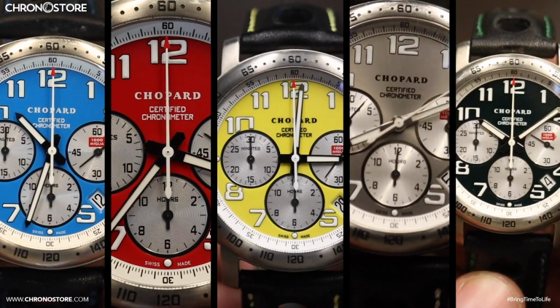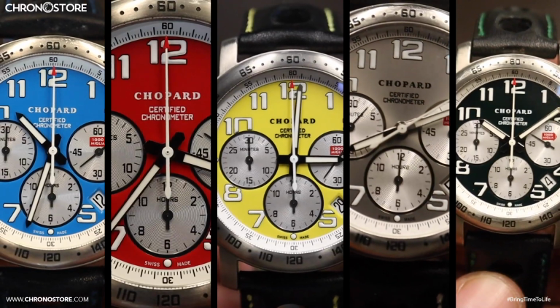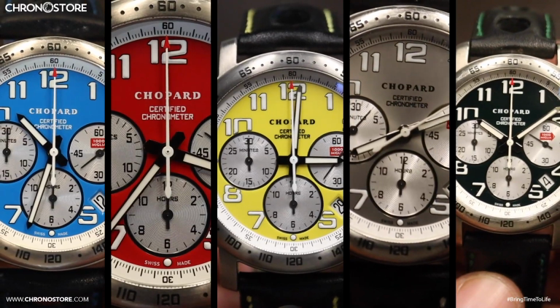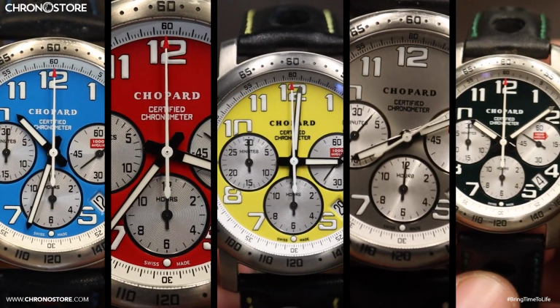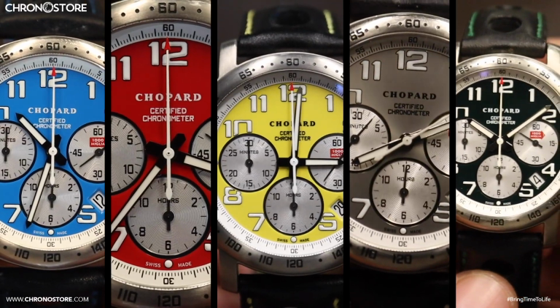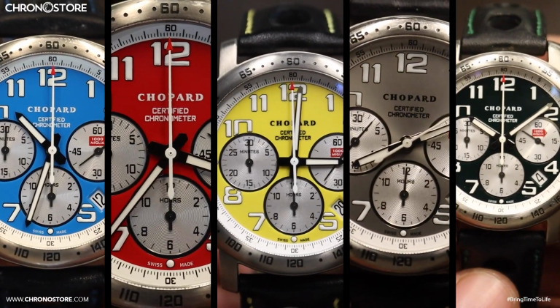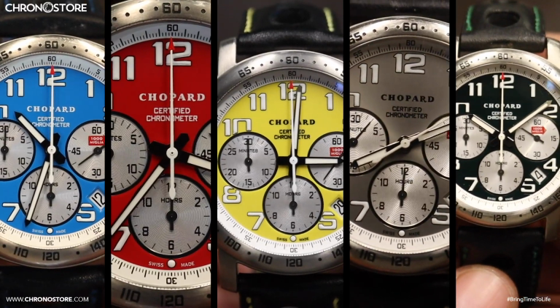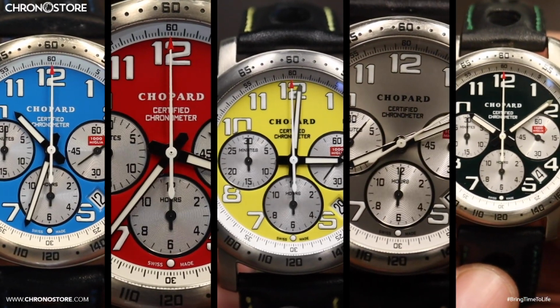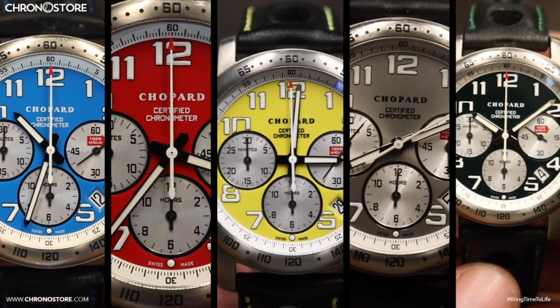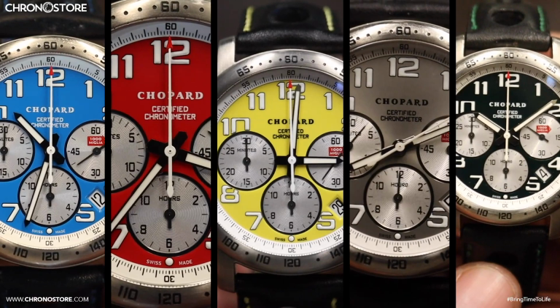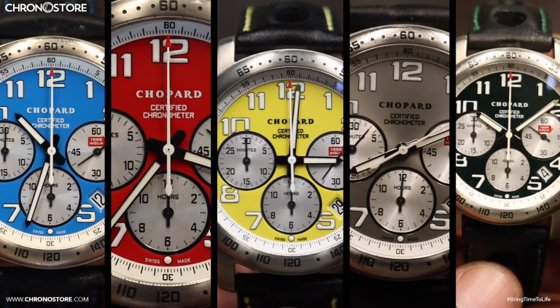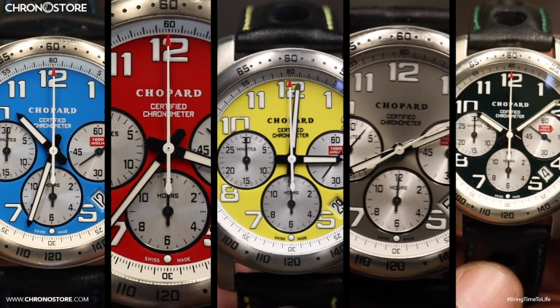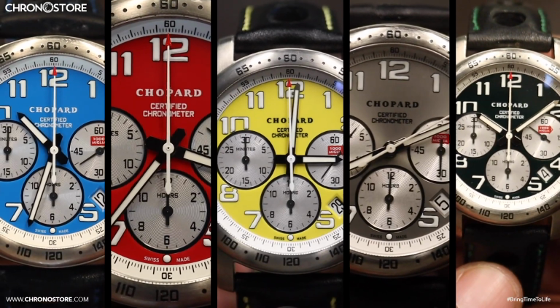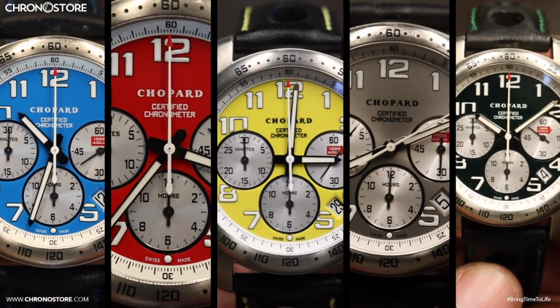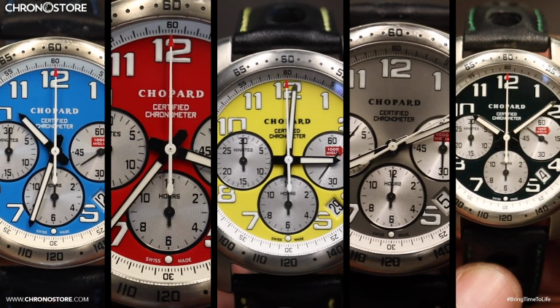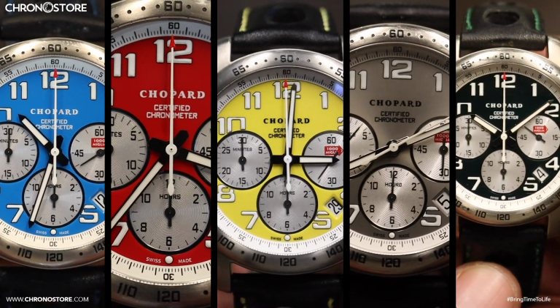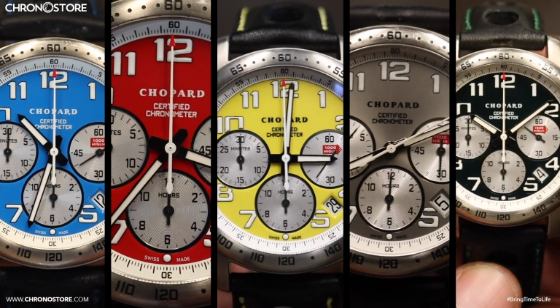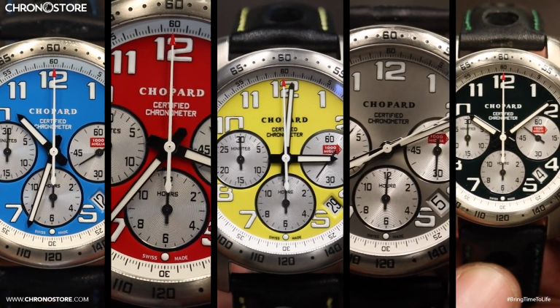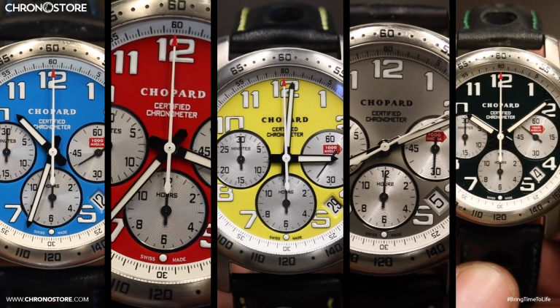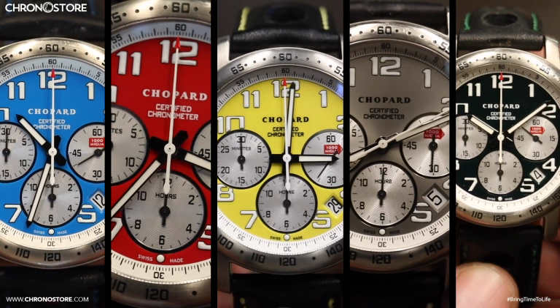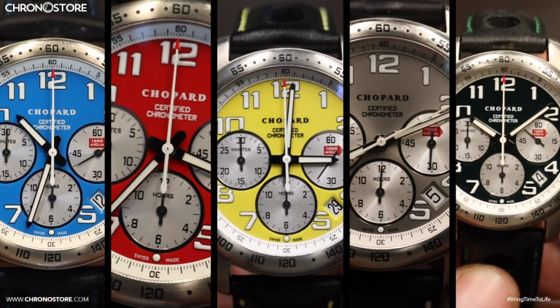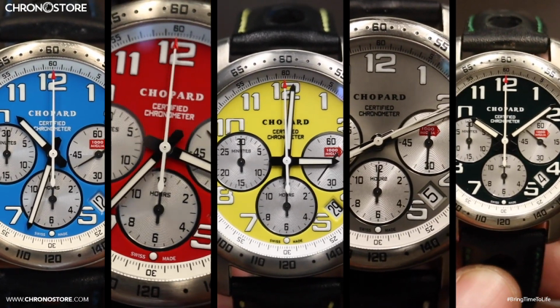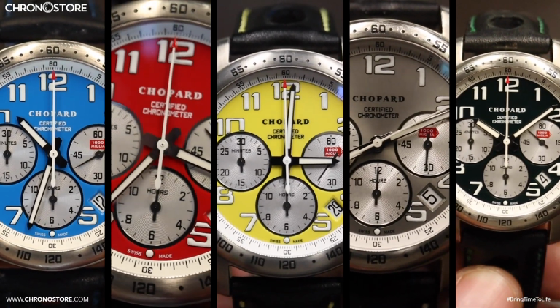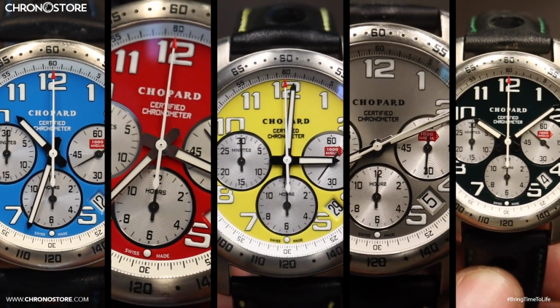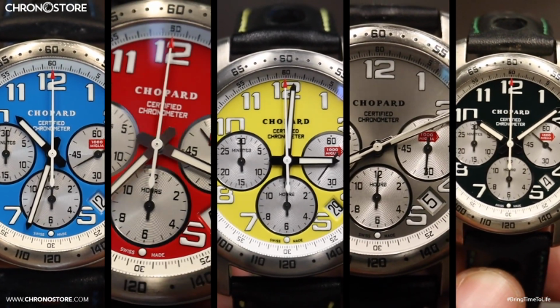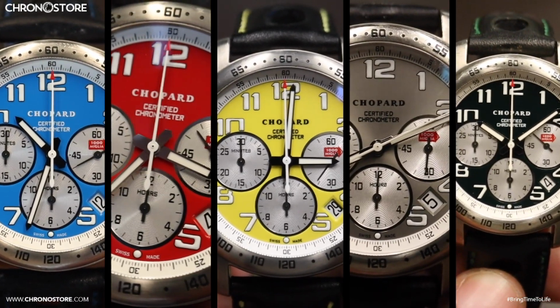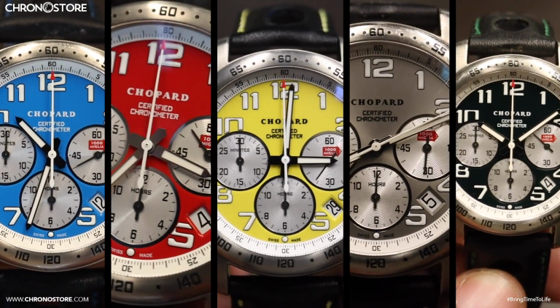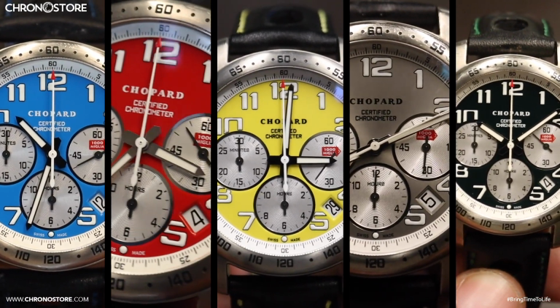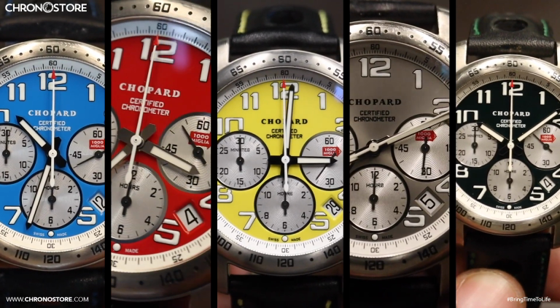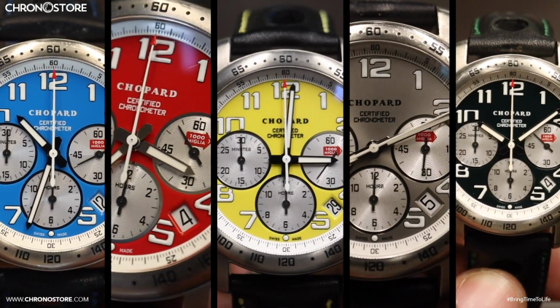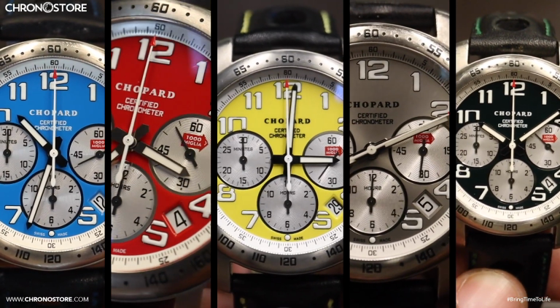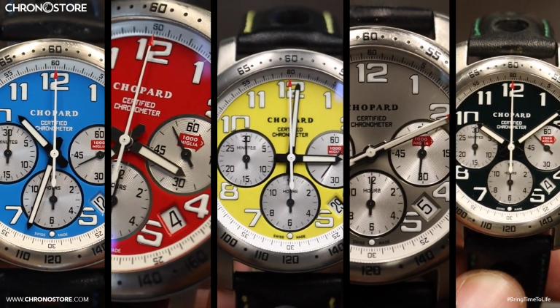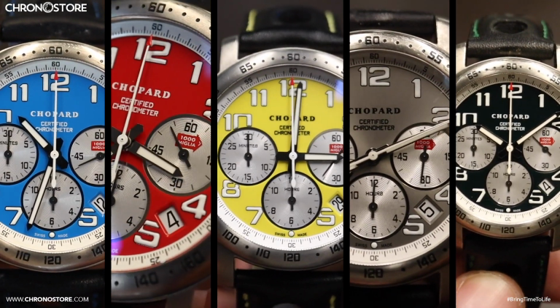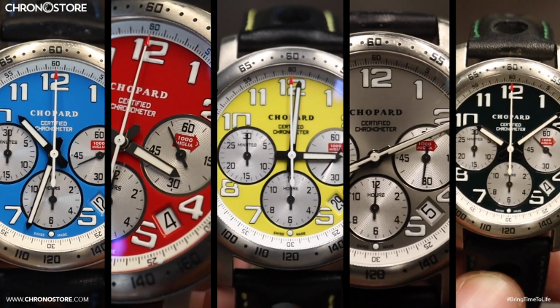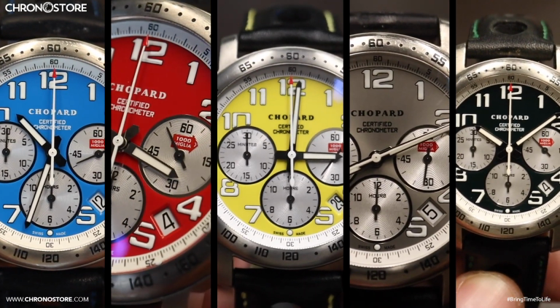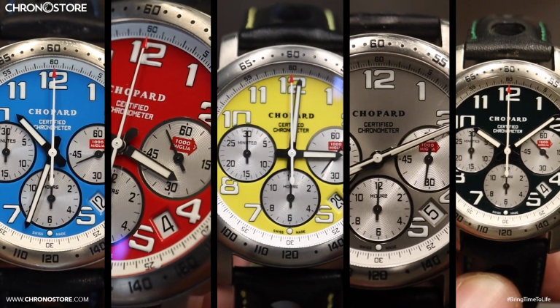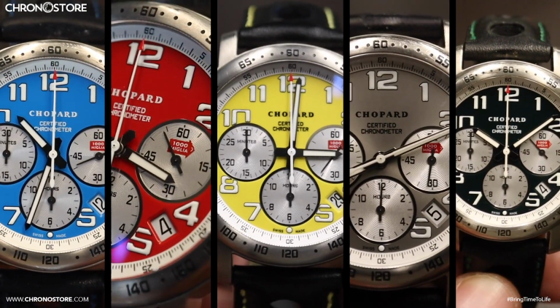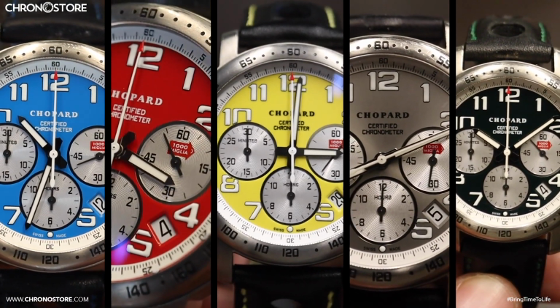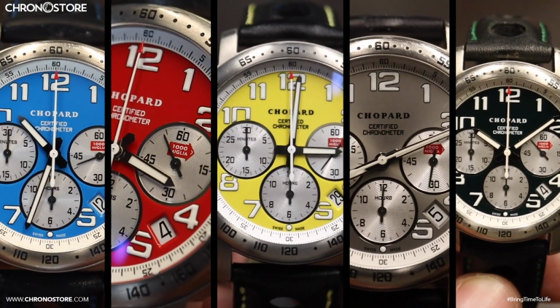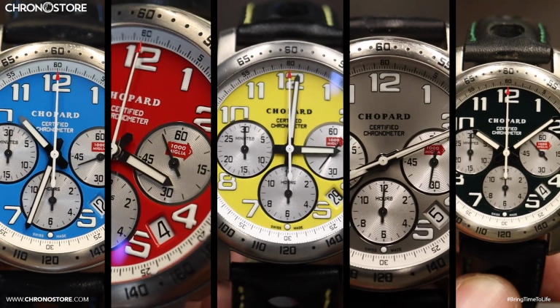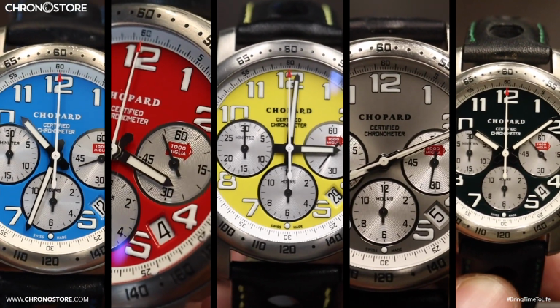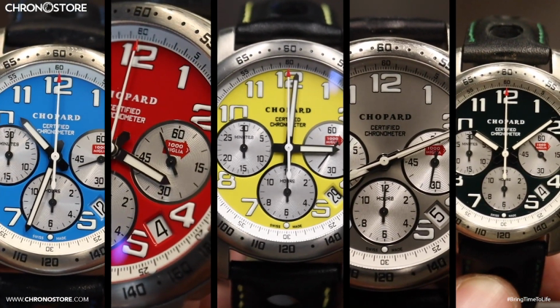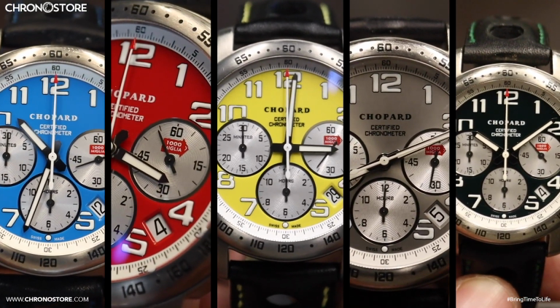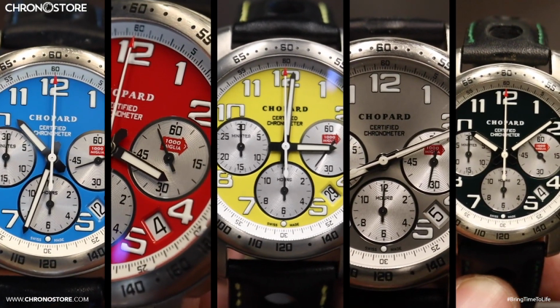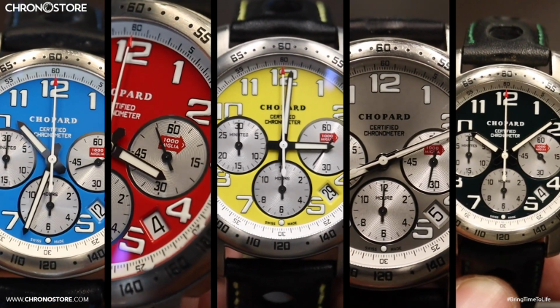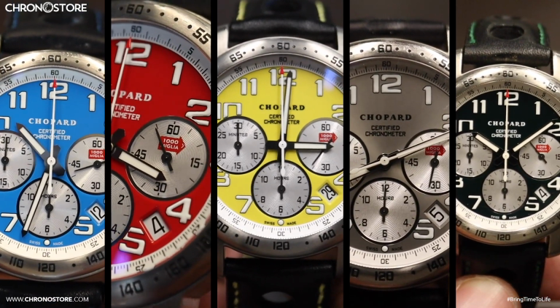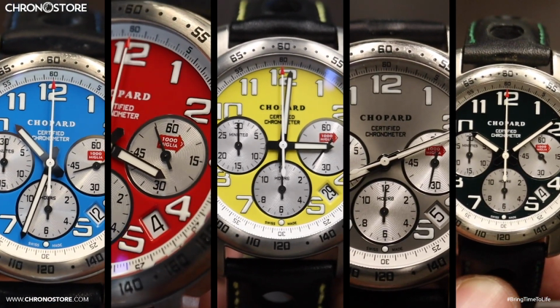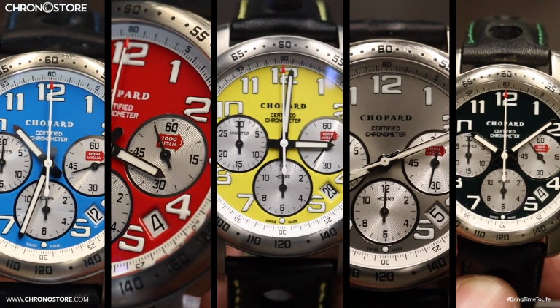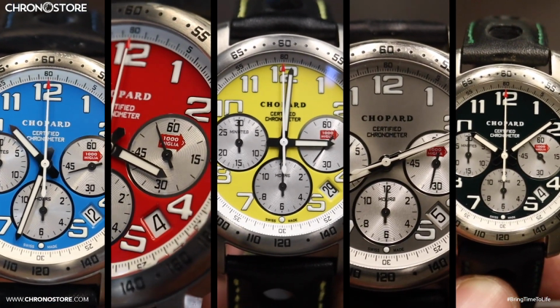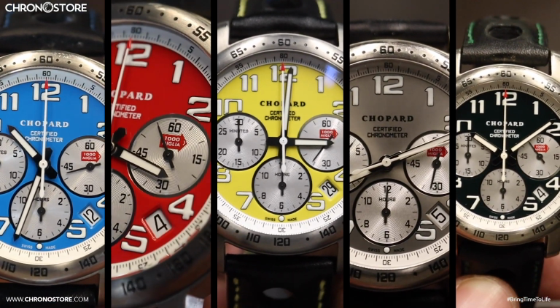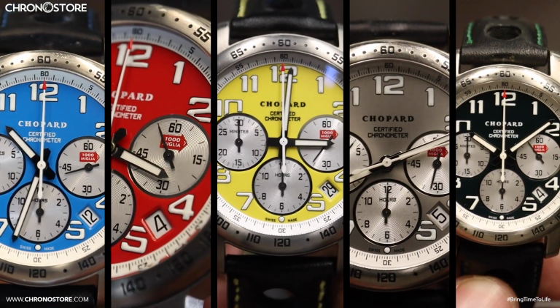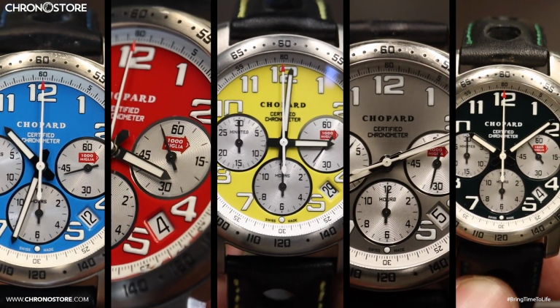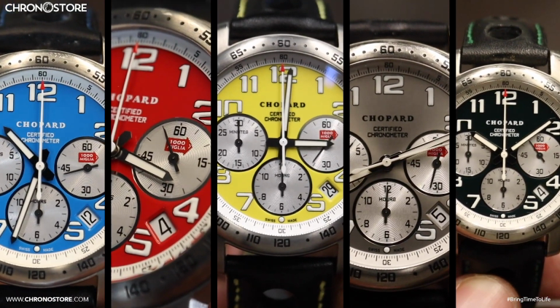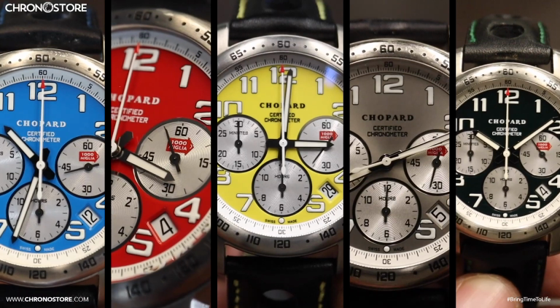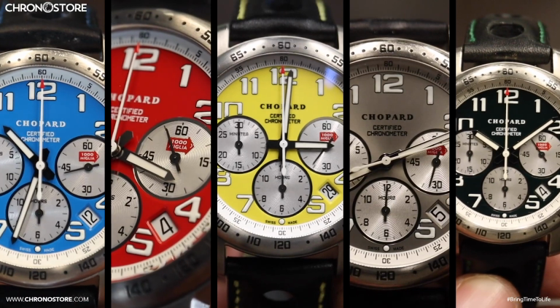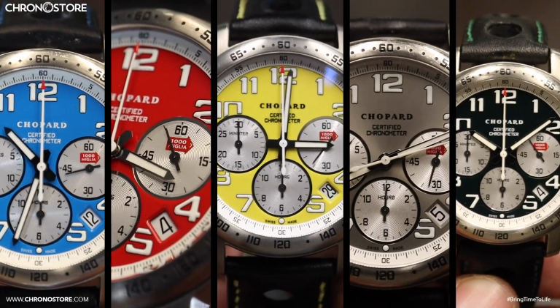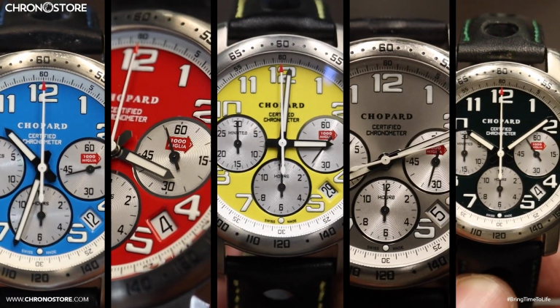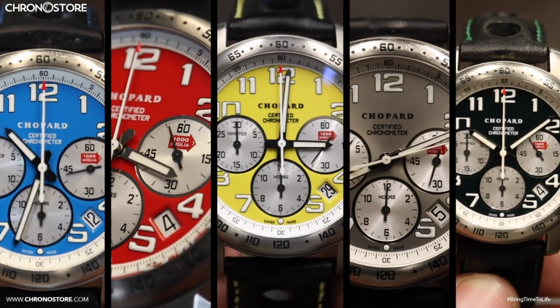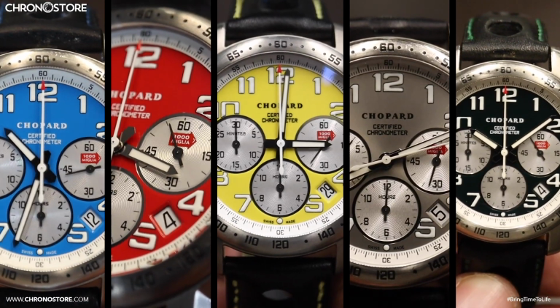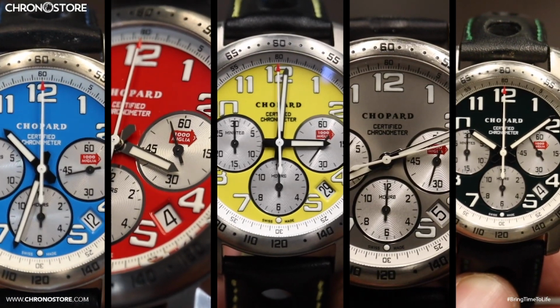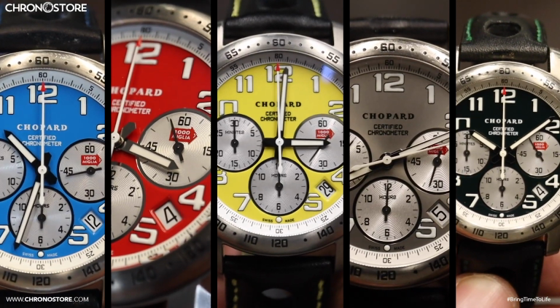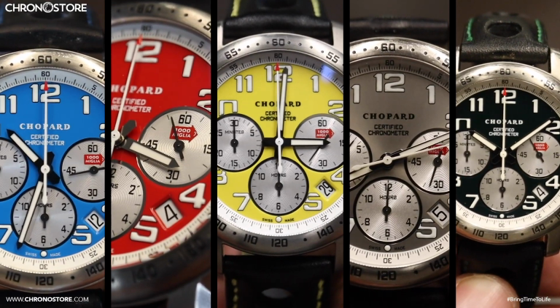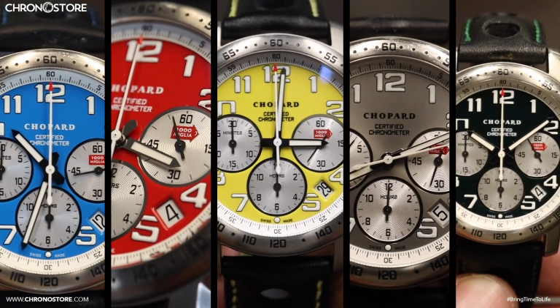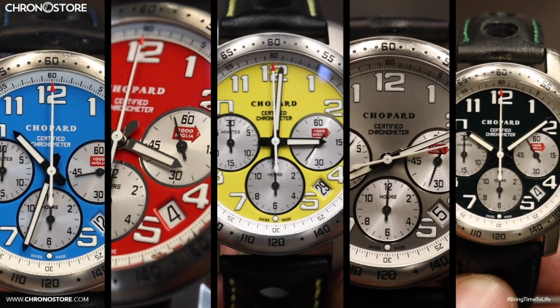Capturing the culture's personality with precision, these models exceed the desires of fans and those simply looking for a reliable watch.